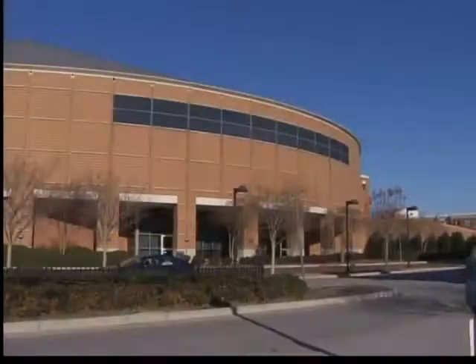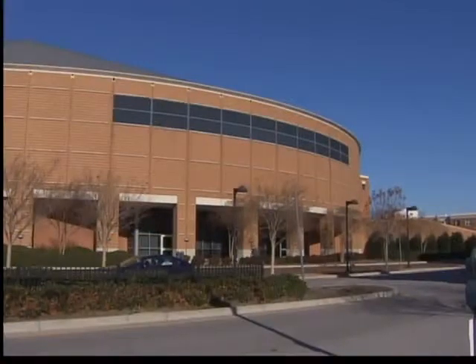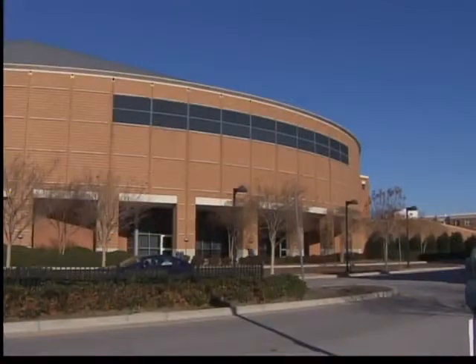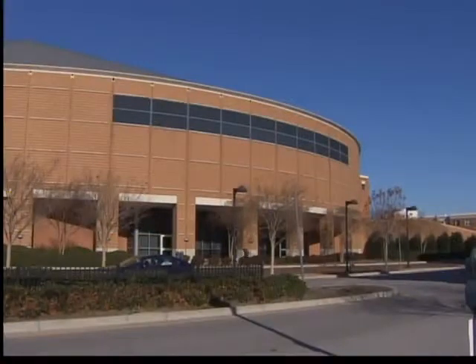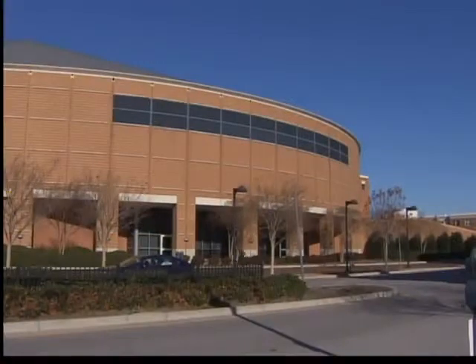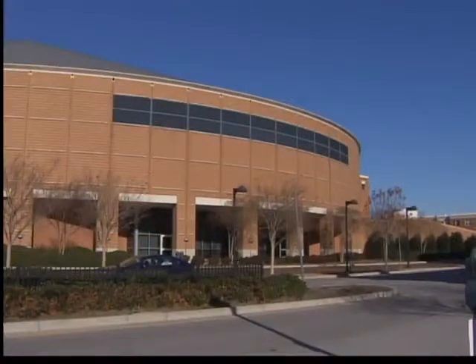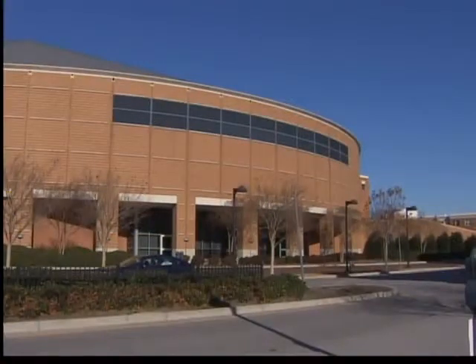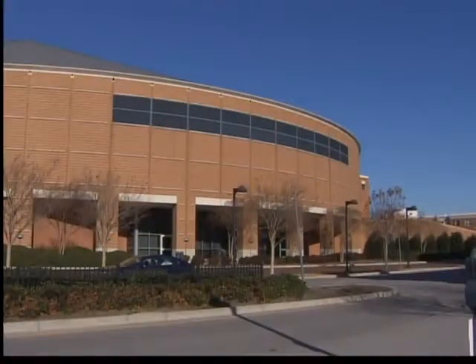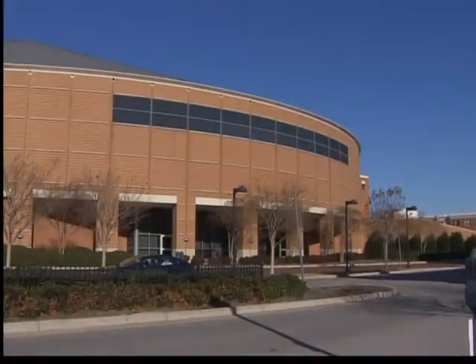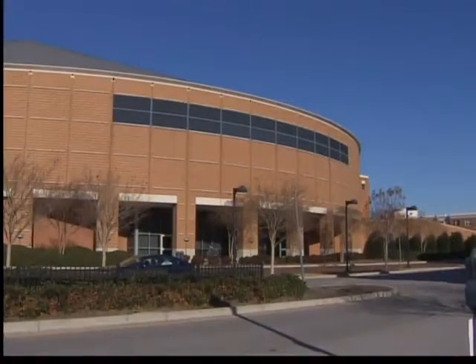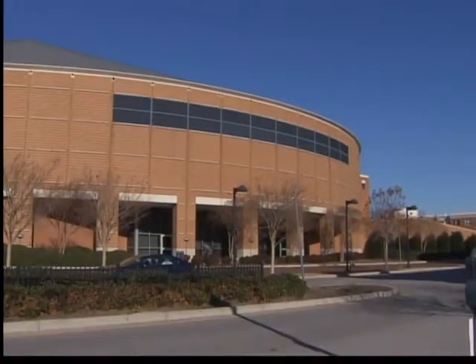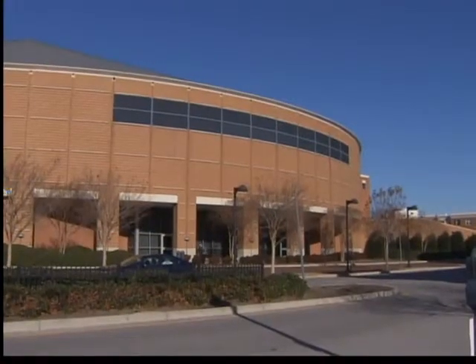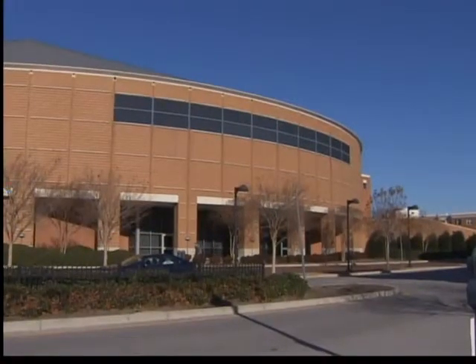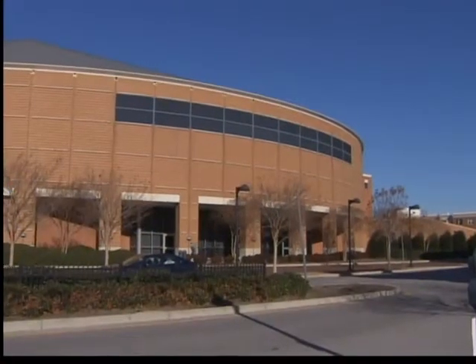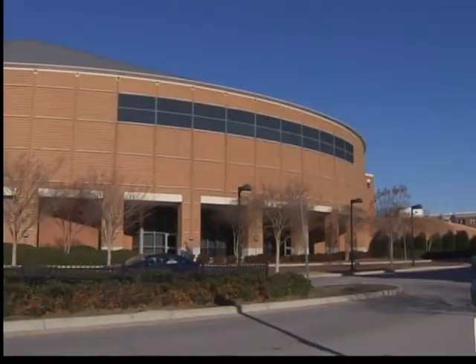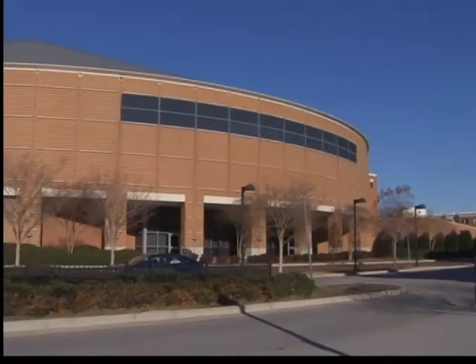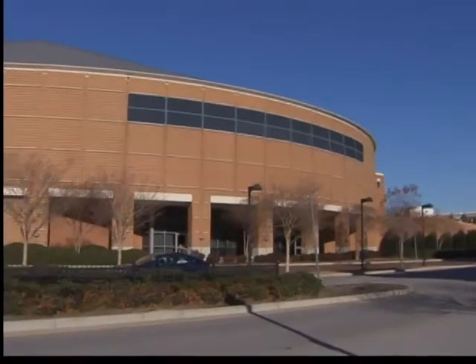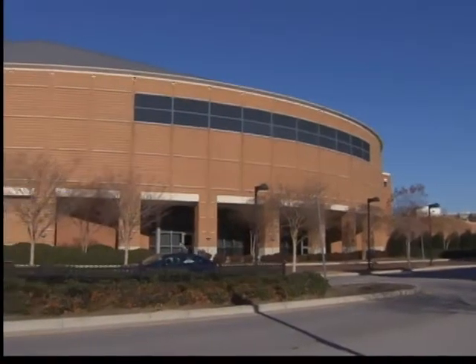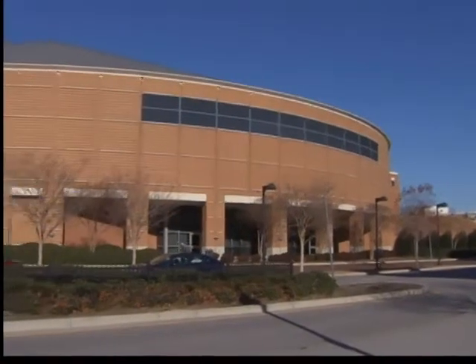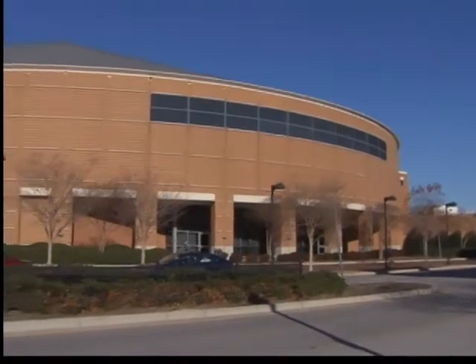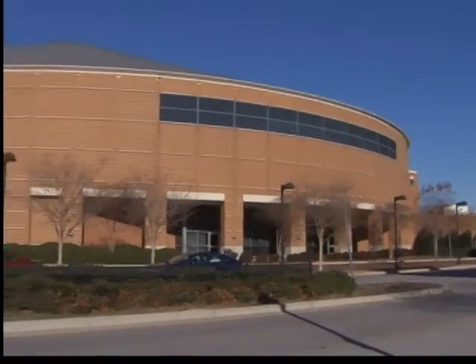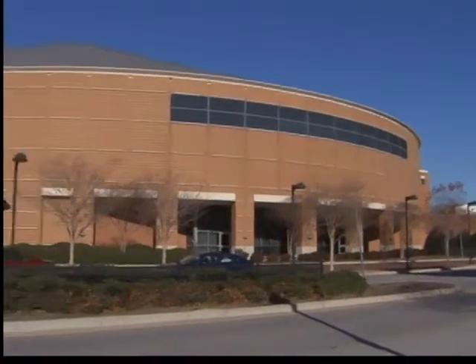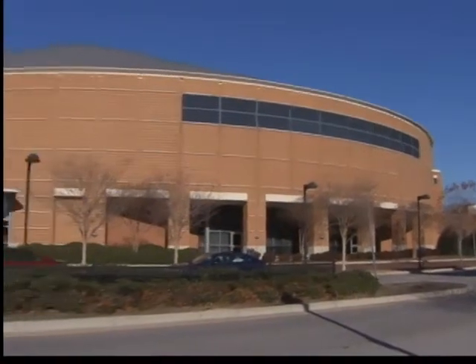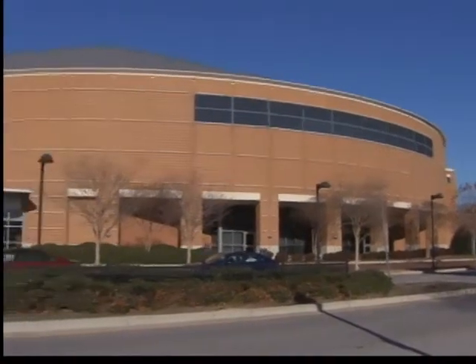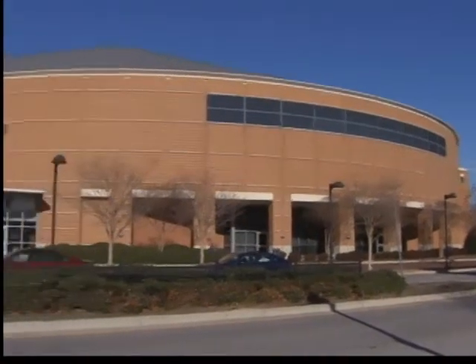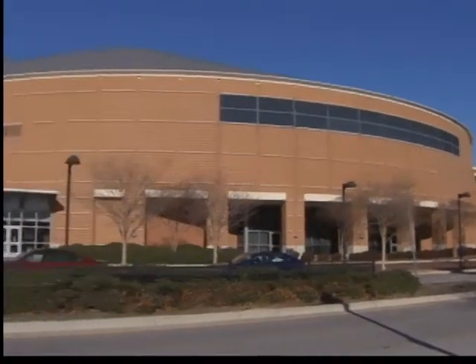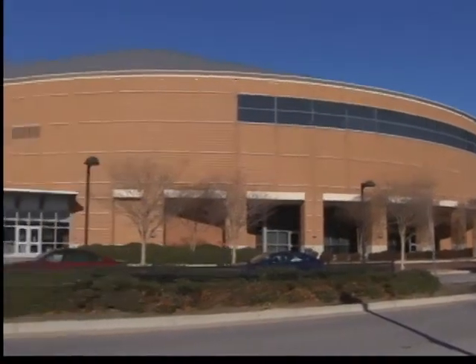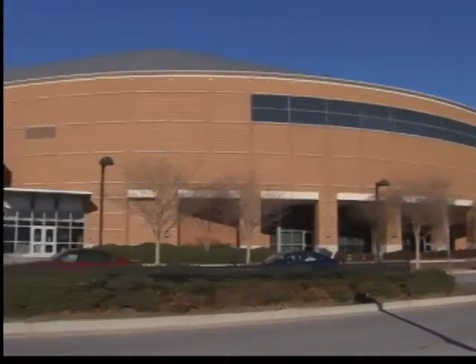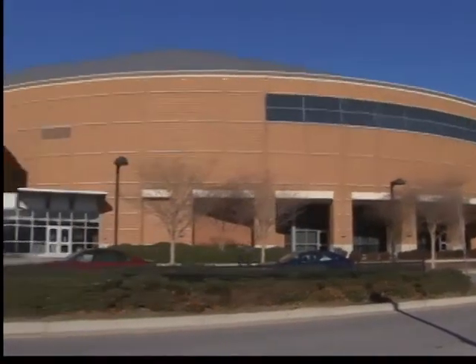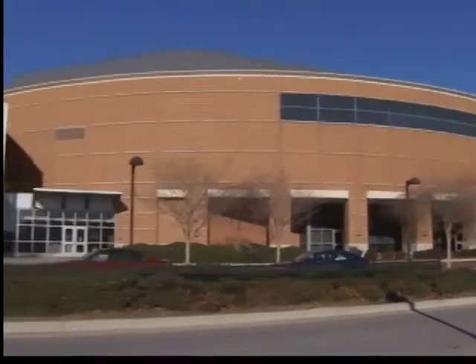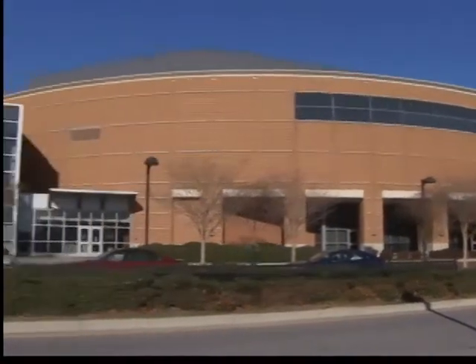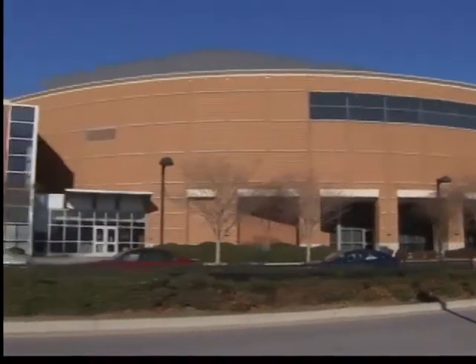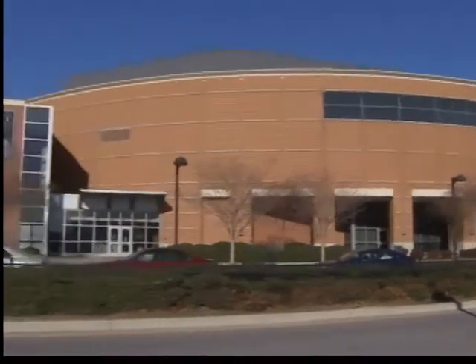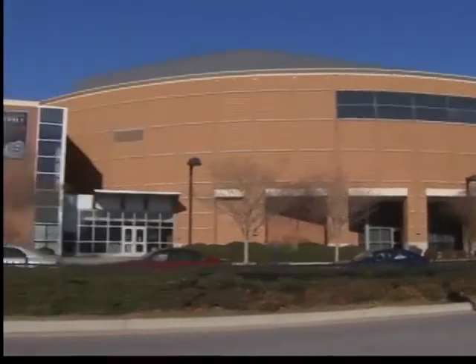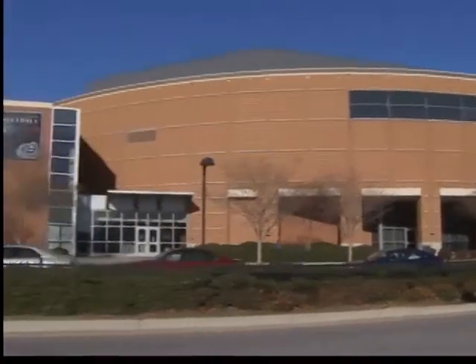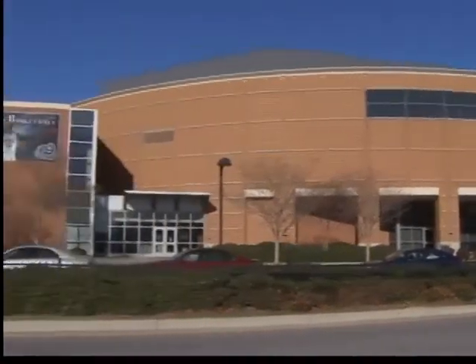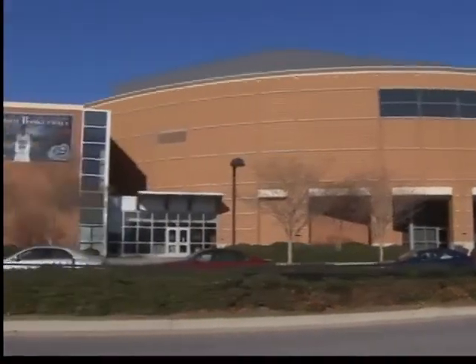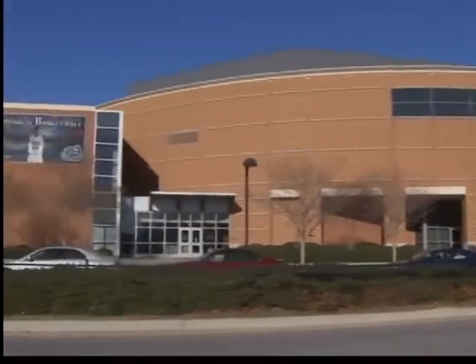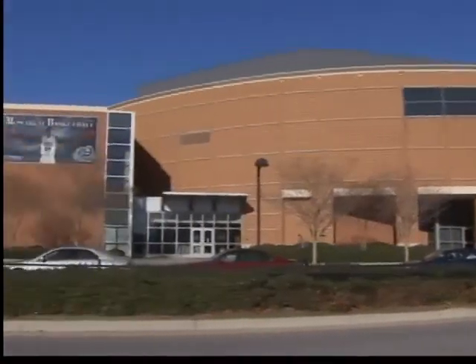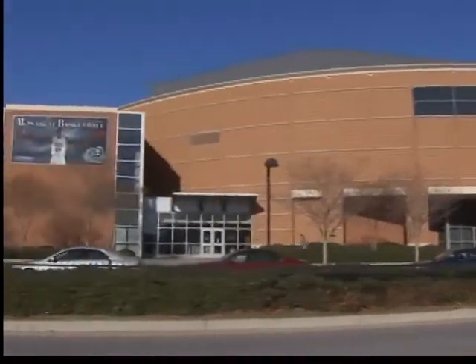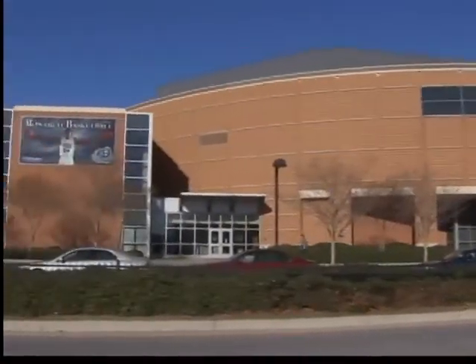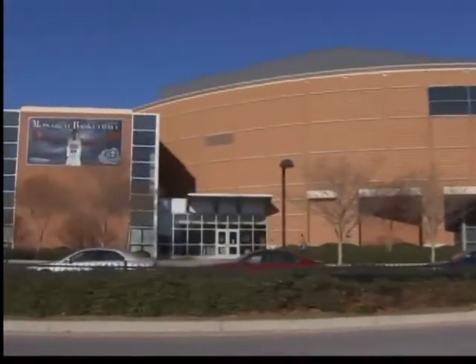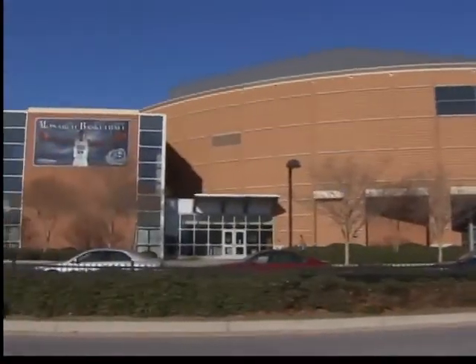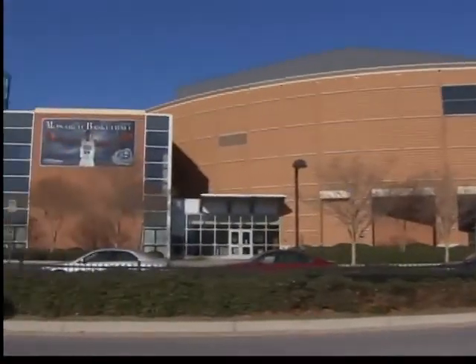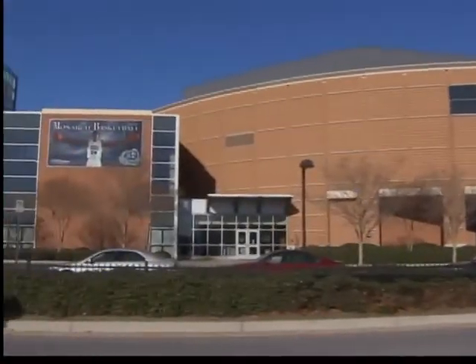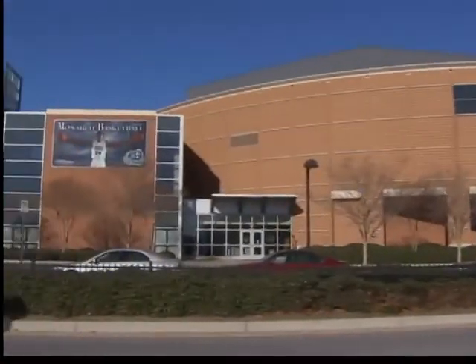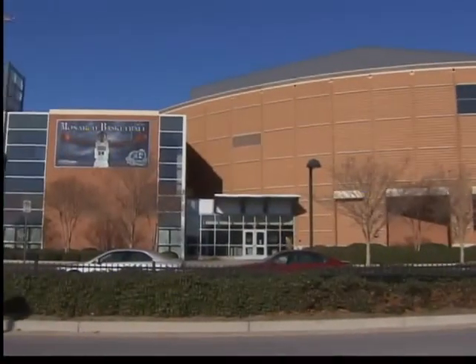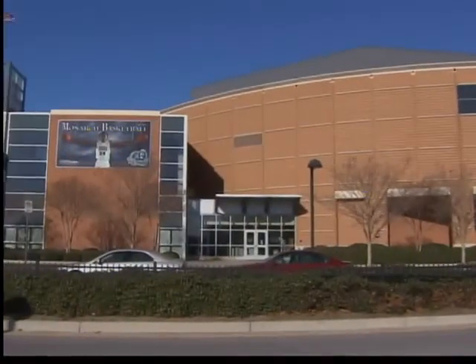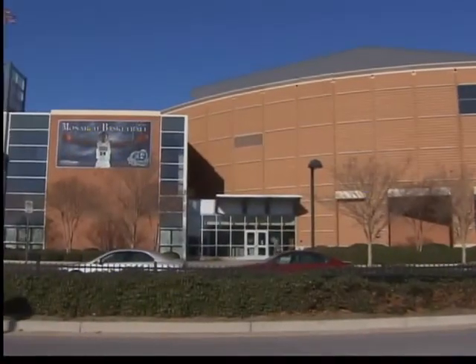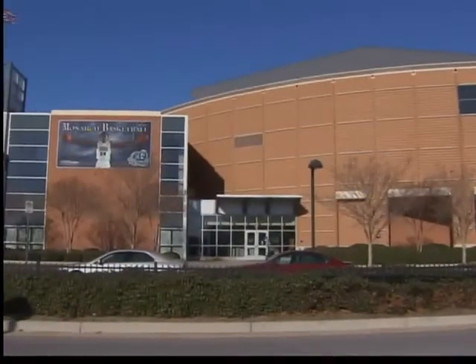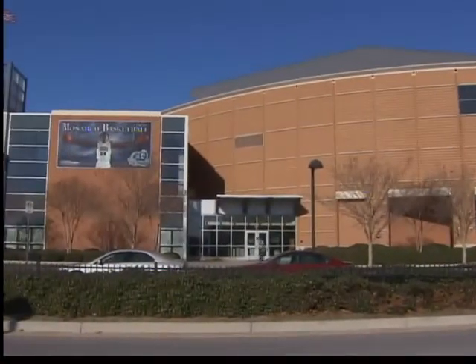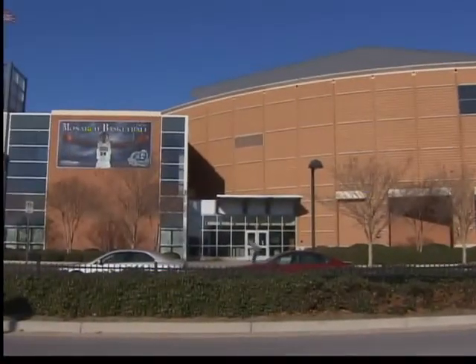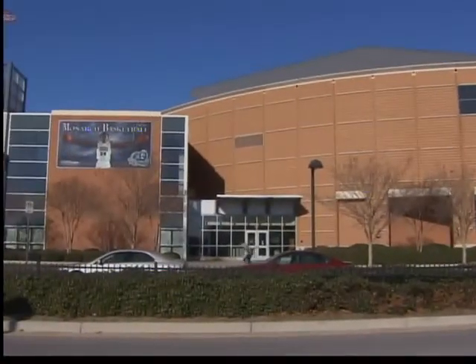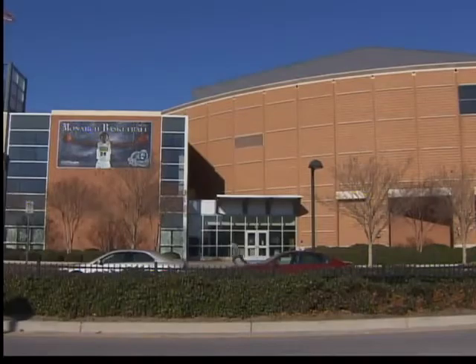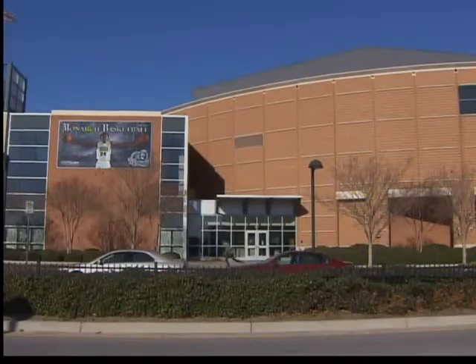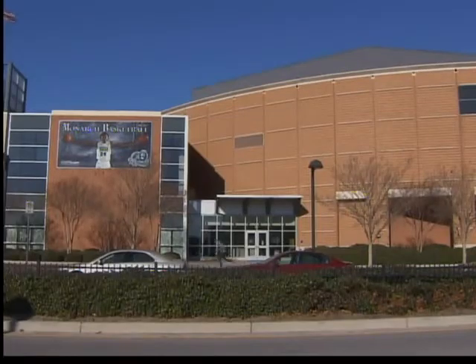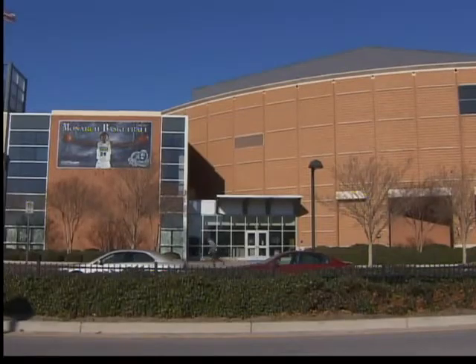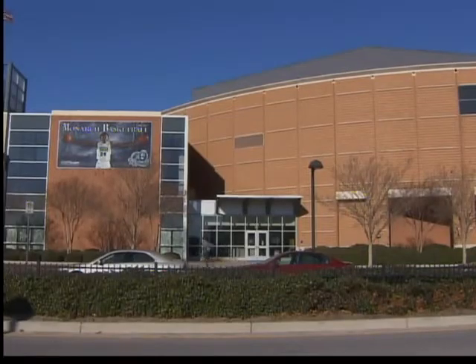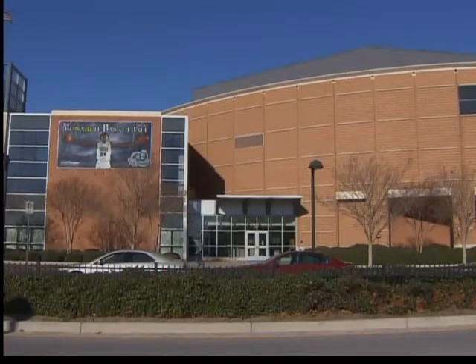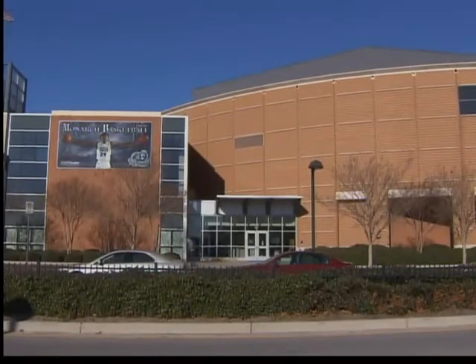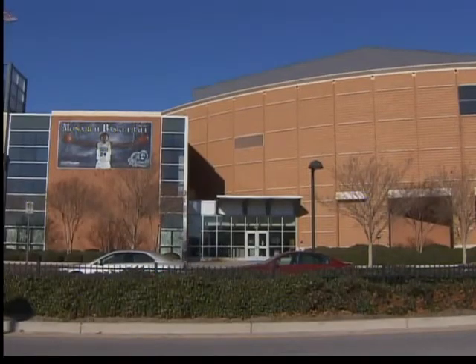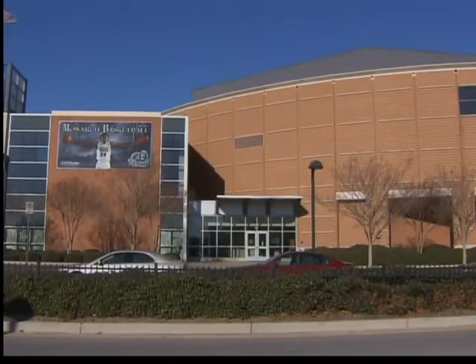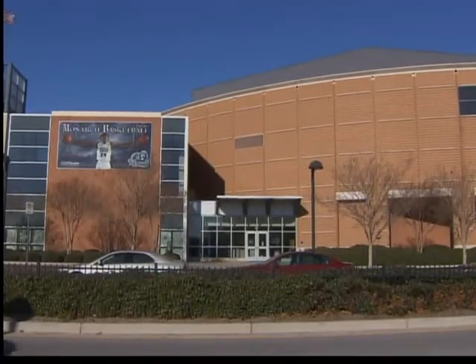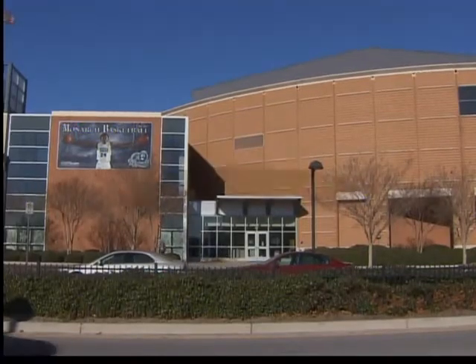Athletic Director Wood Selig says he plans to check out other new facilities at places like Virginia Tech, Kentucky, and Virginia.